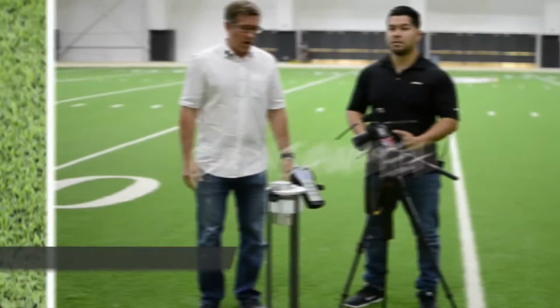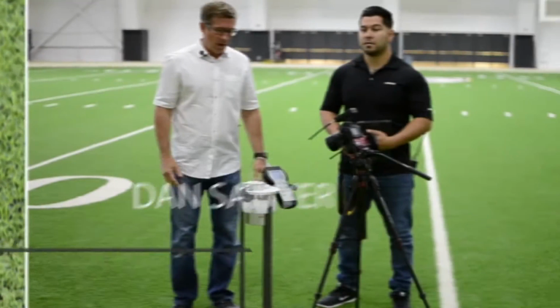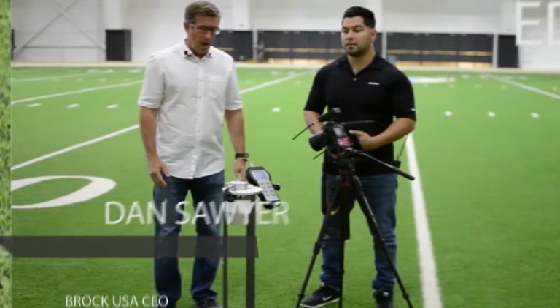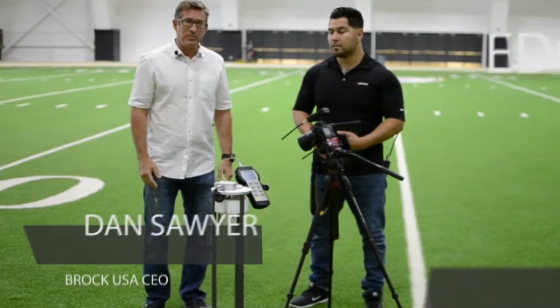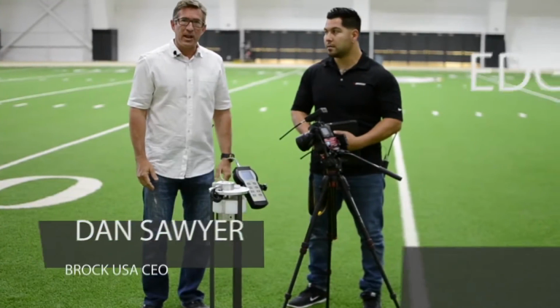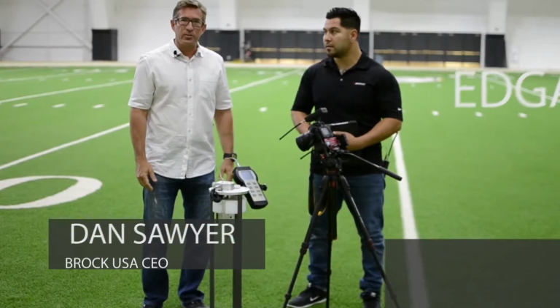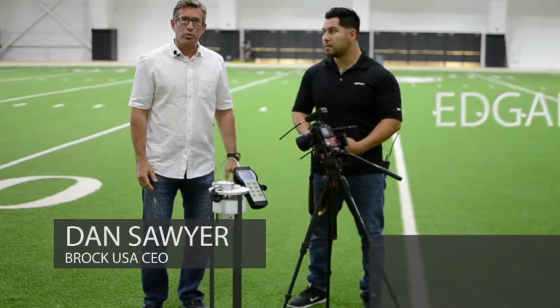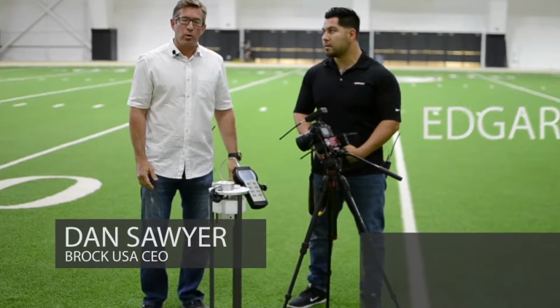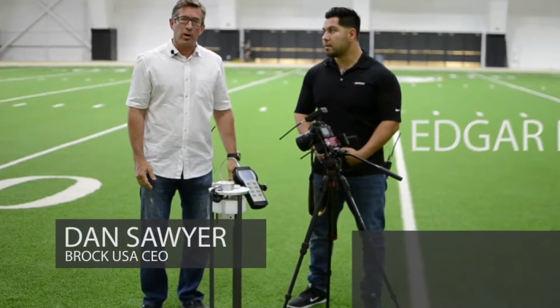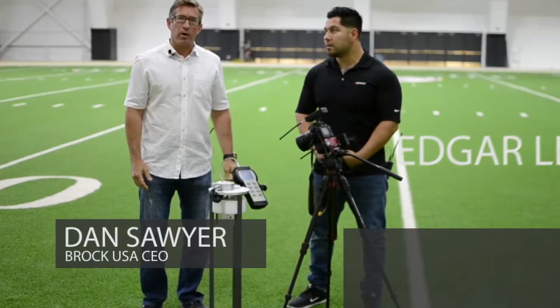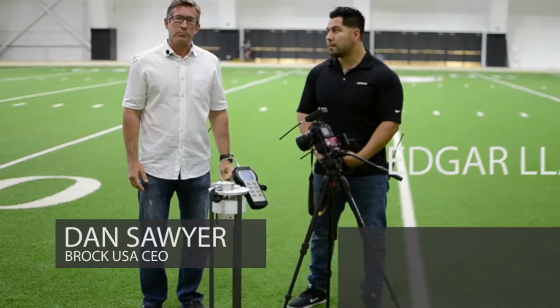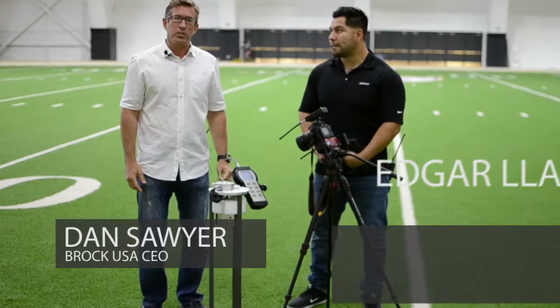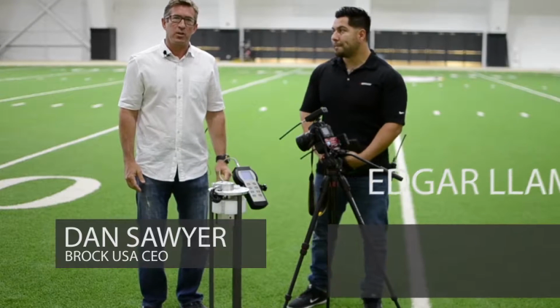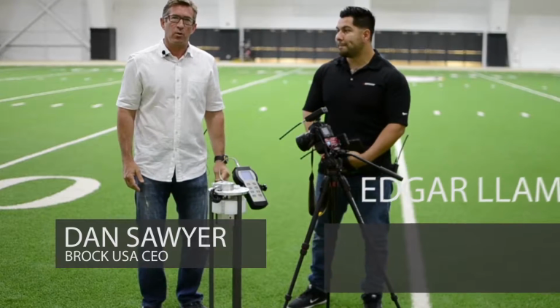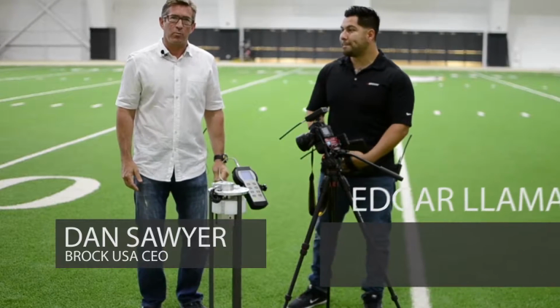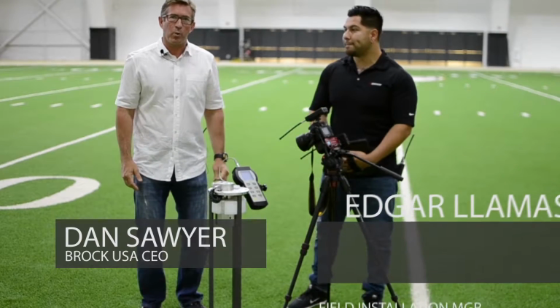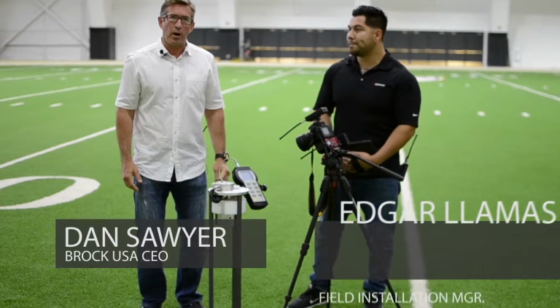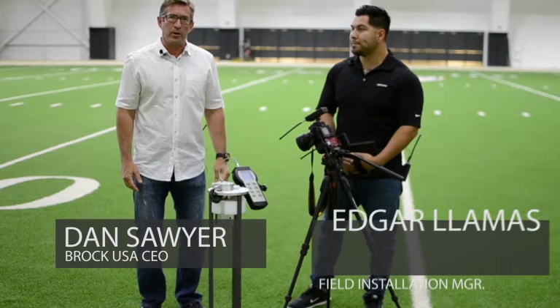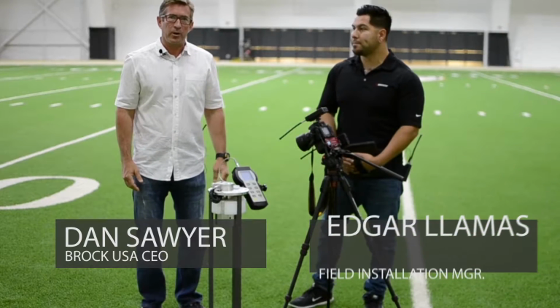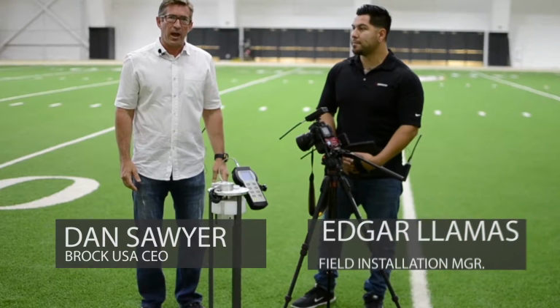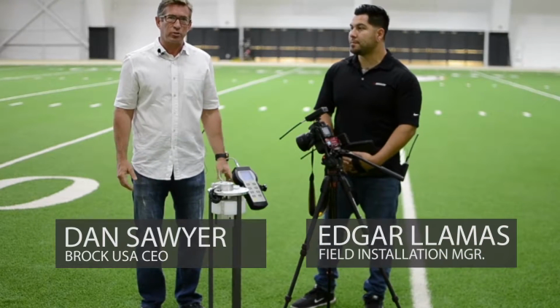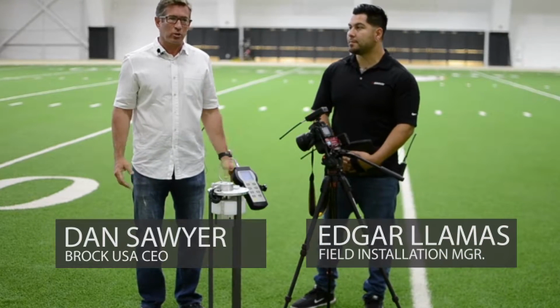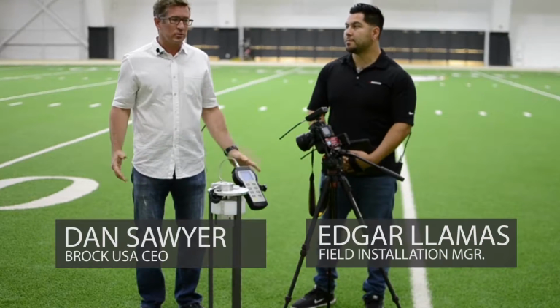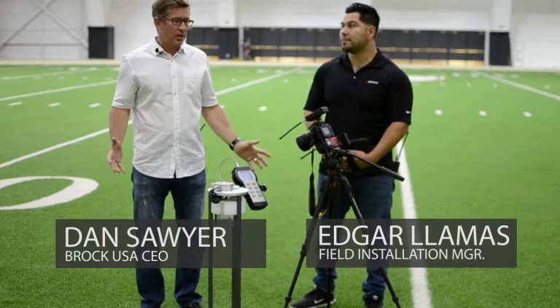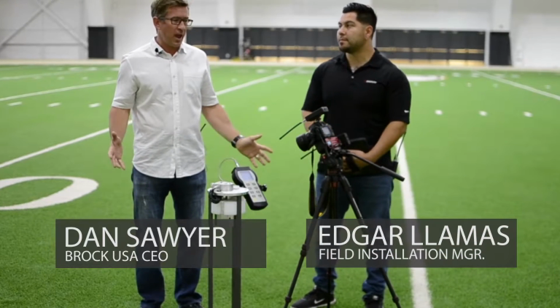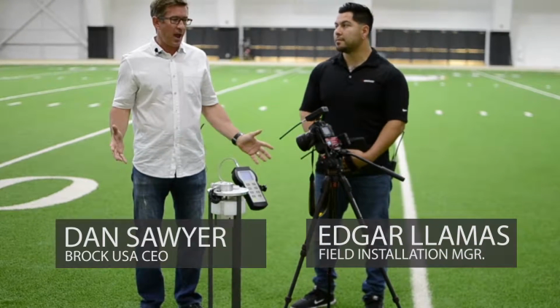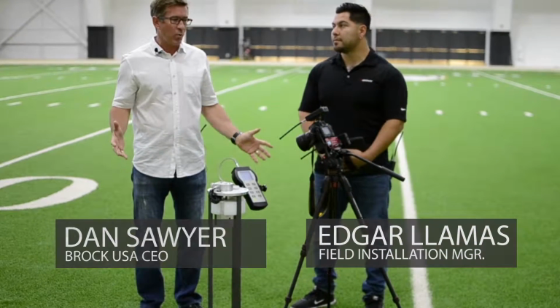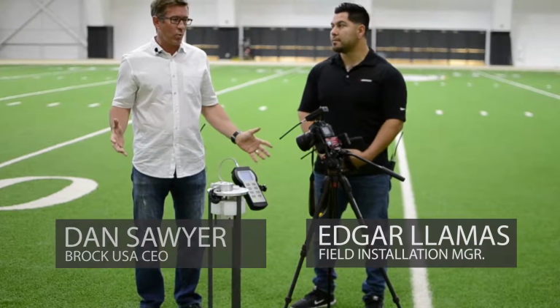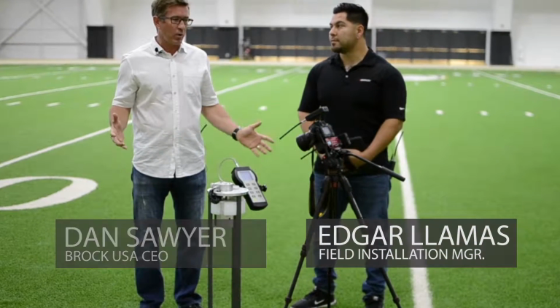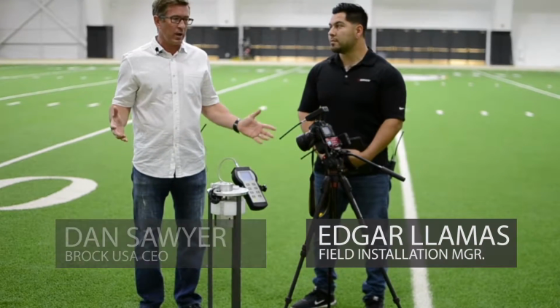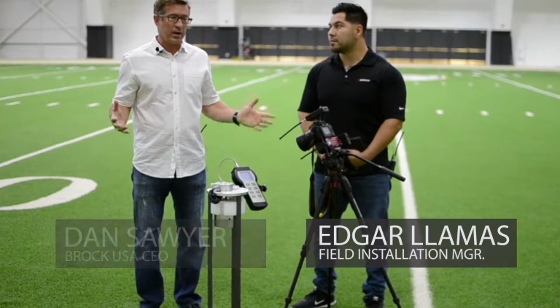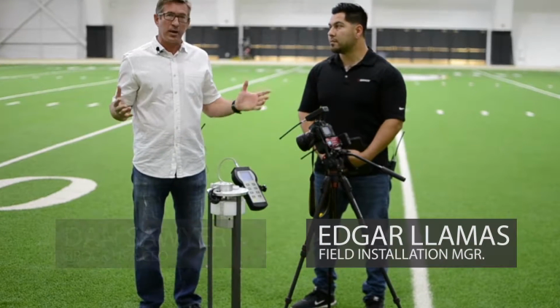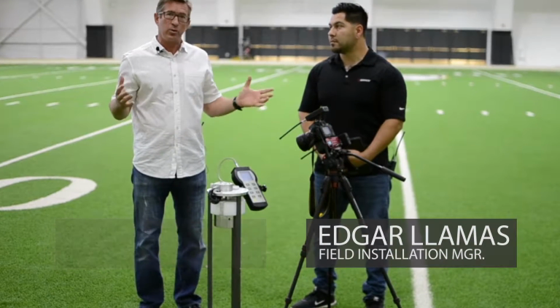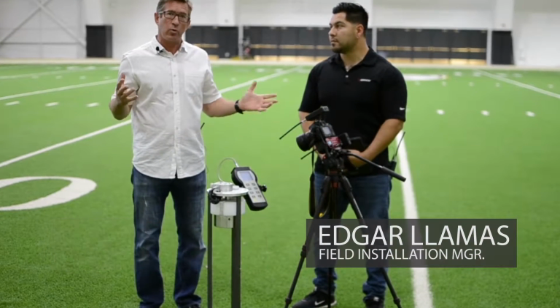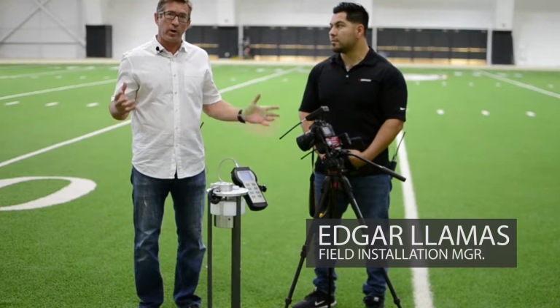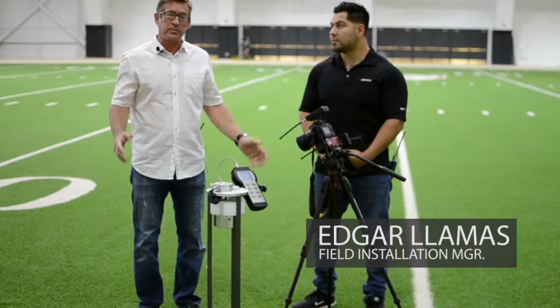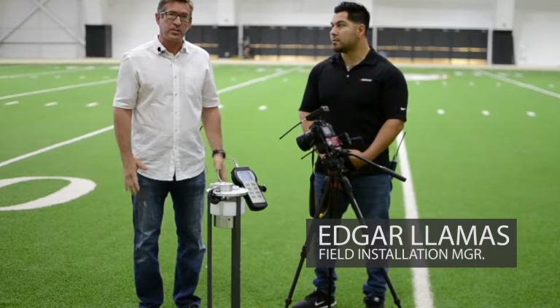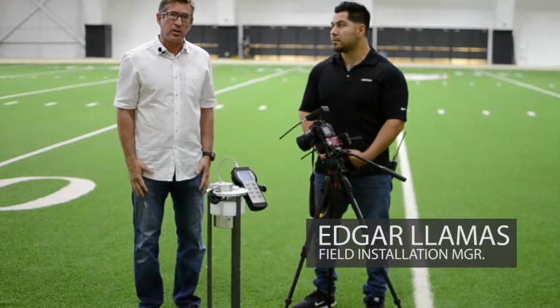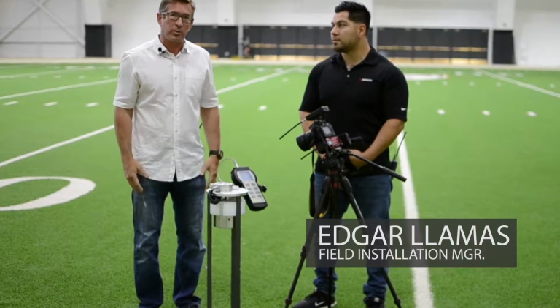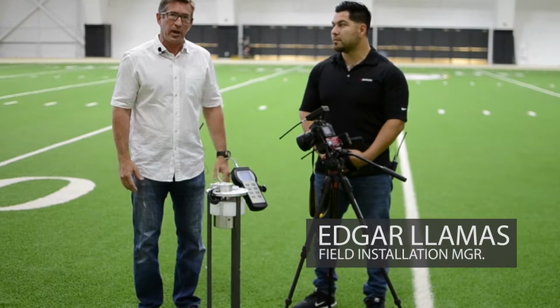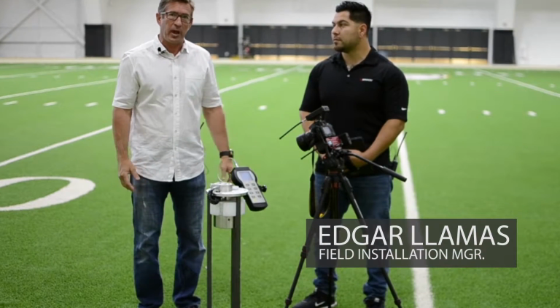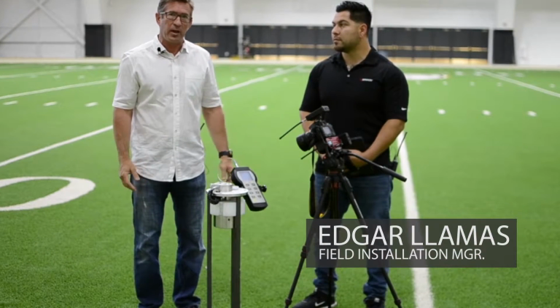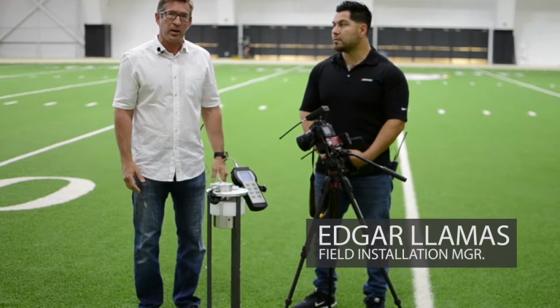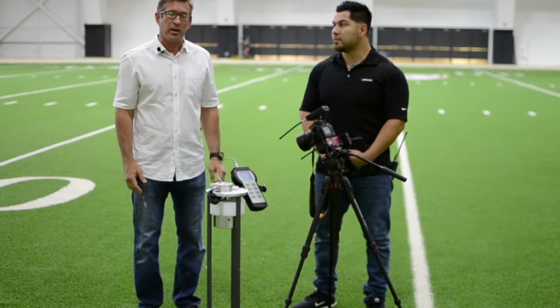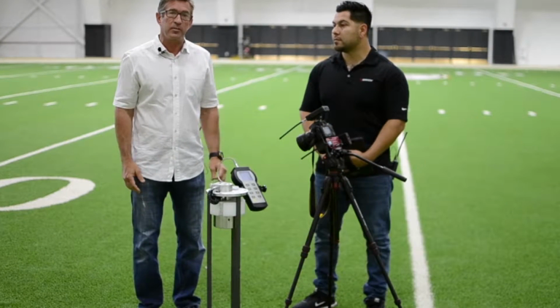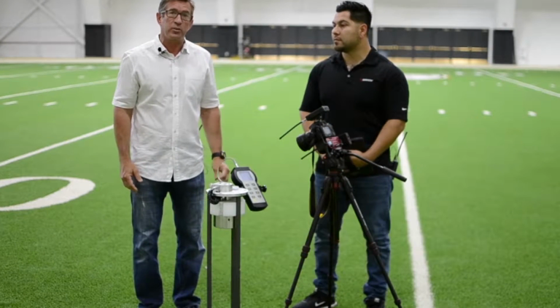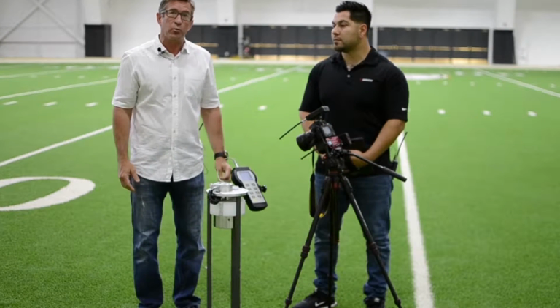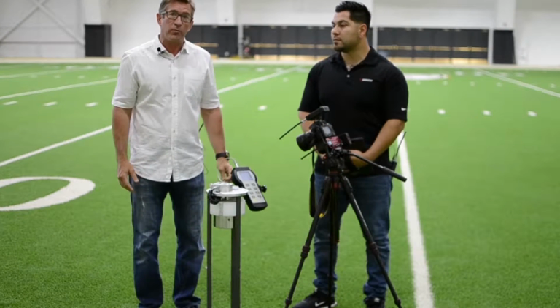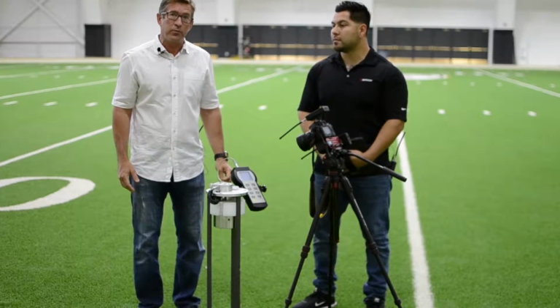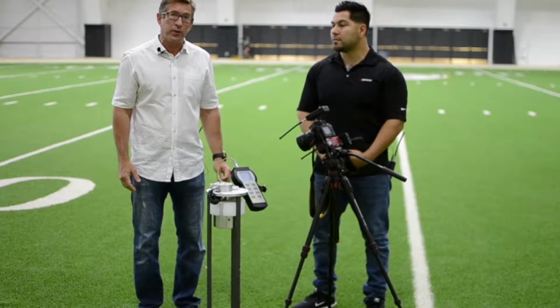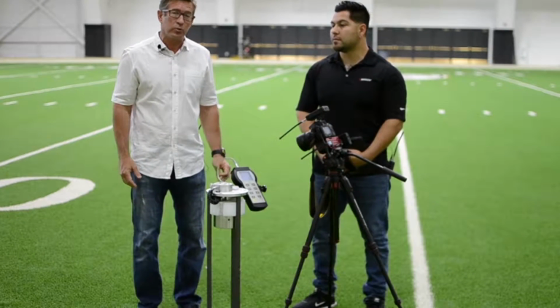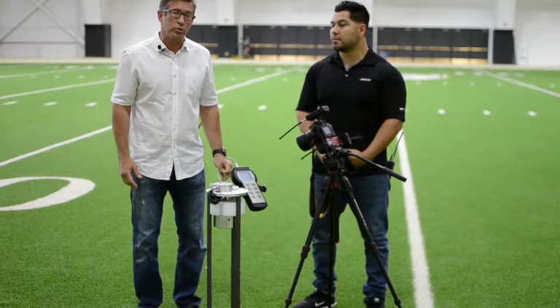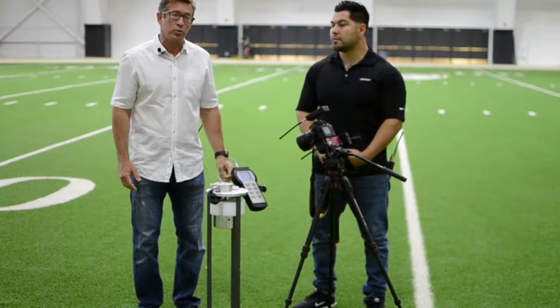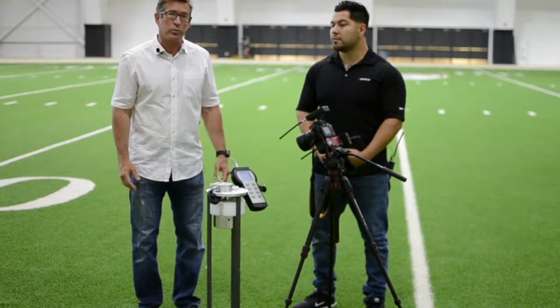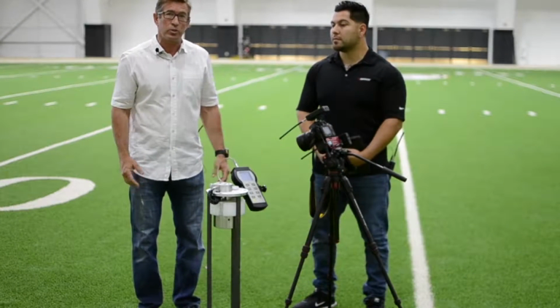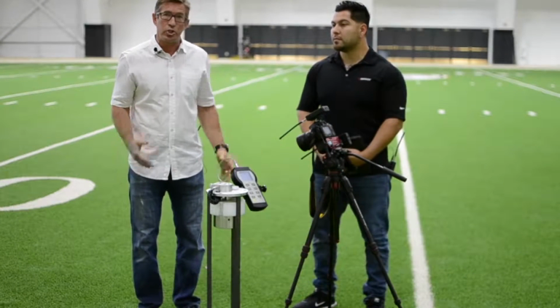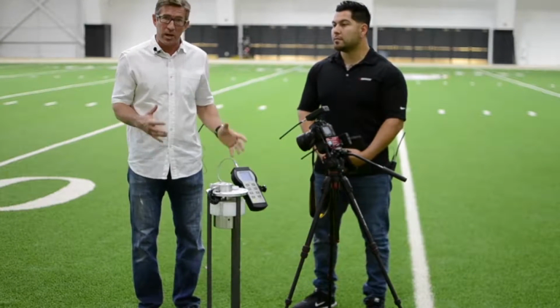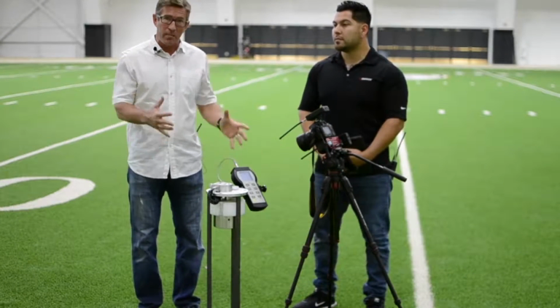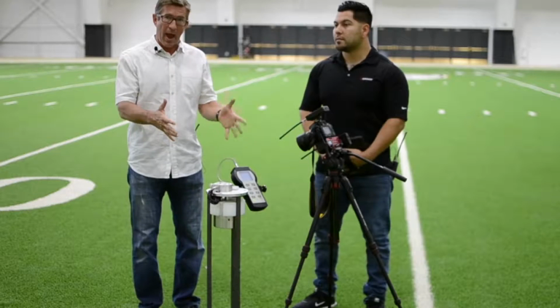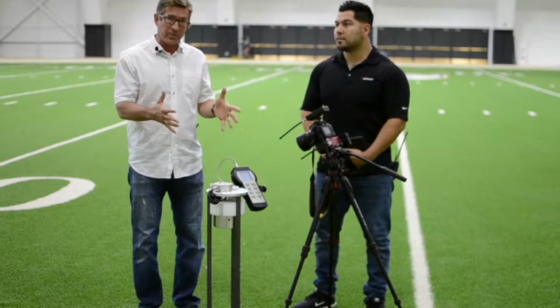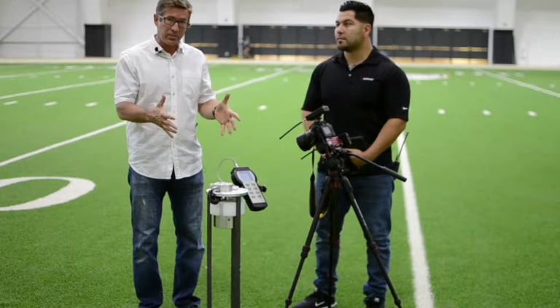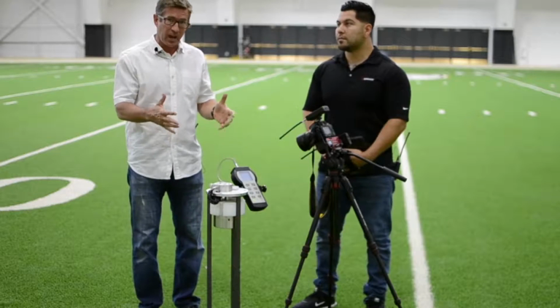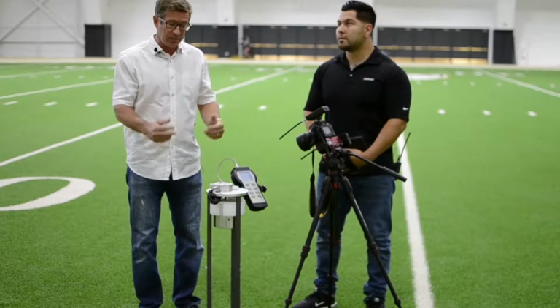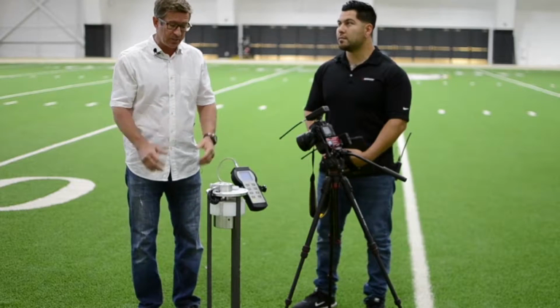I'm Dan Sawyer, CEO of Brock International, and today we're at an indoor NCAA Division 1 field to do the G-Max test.